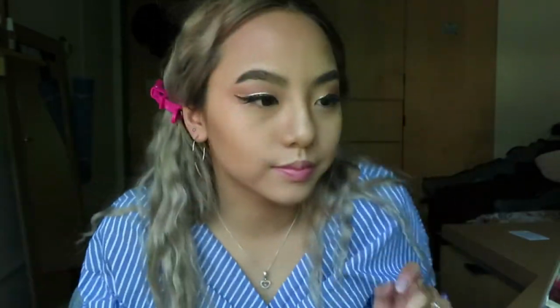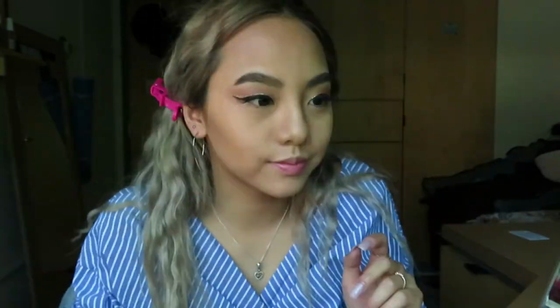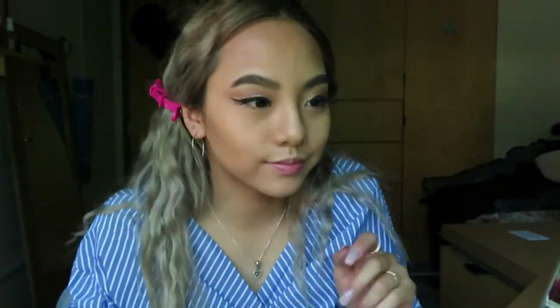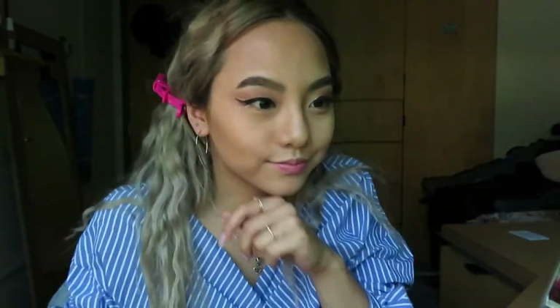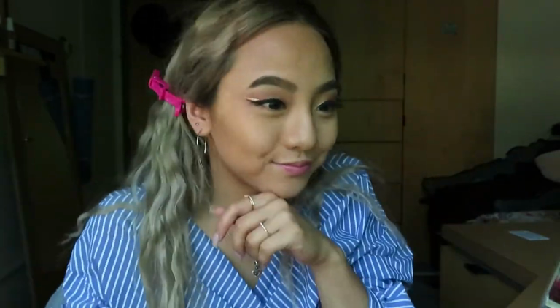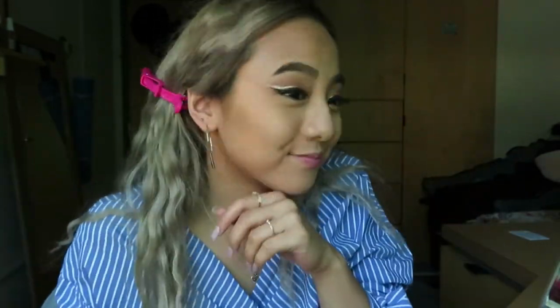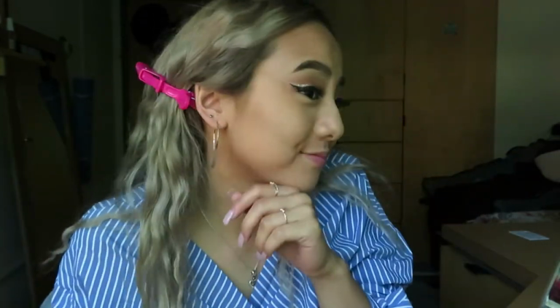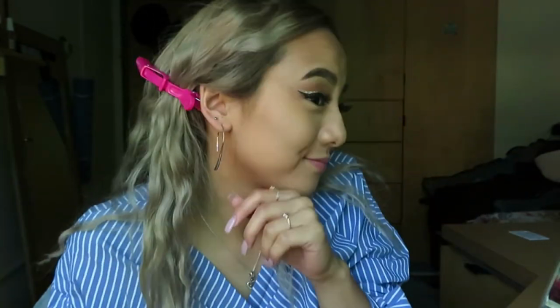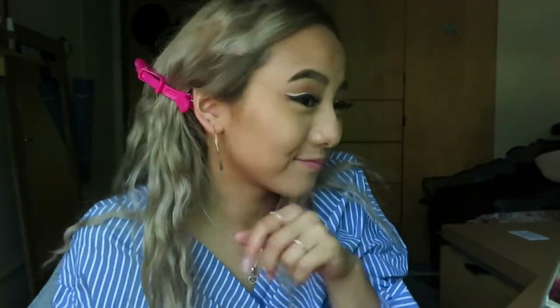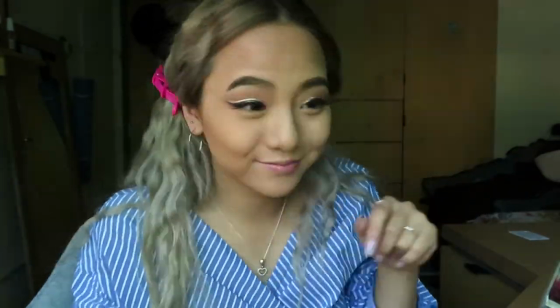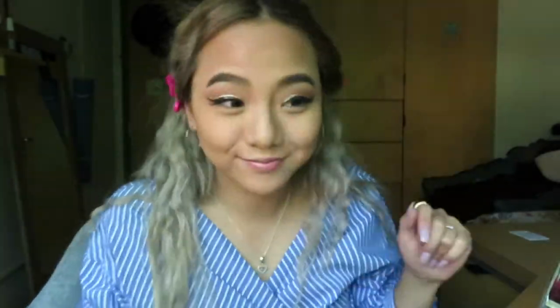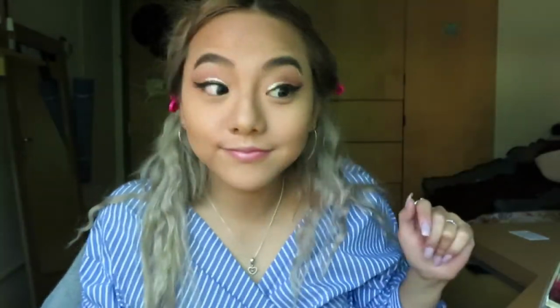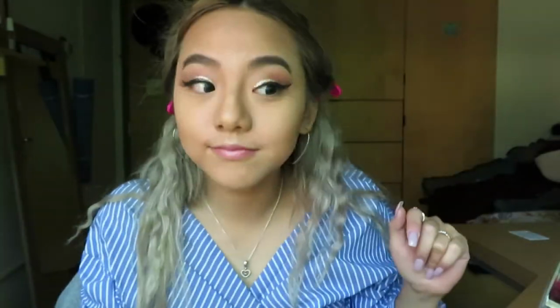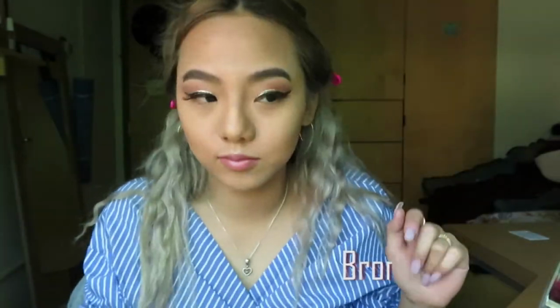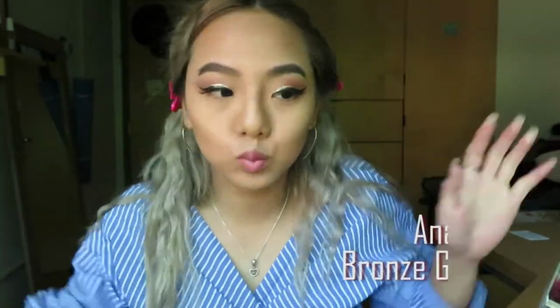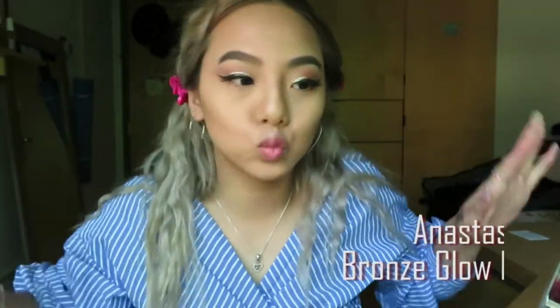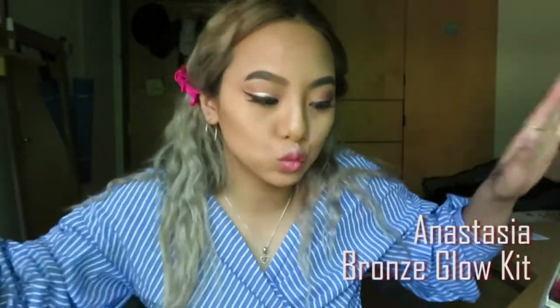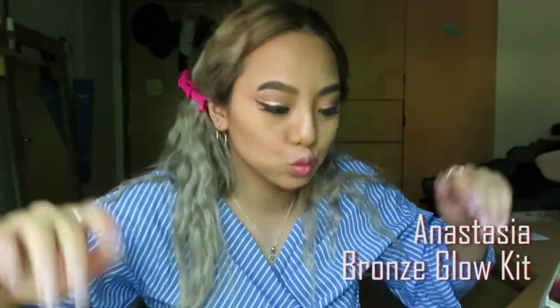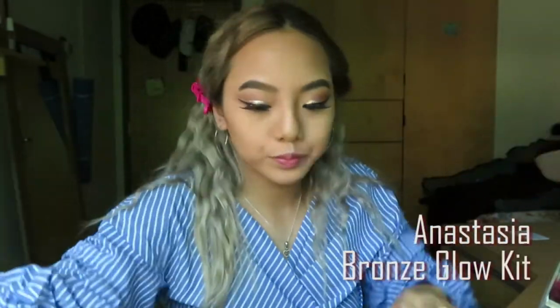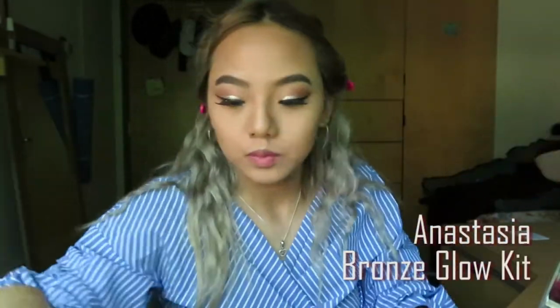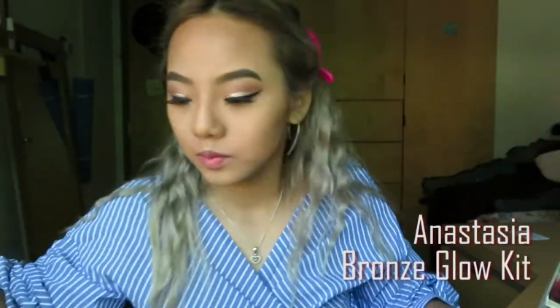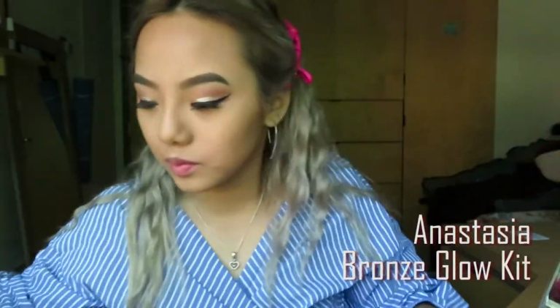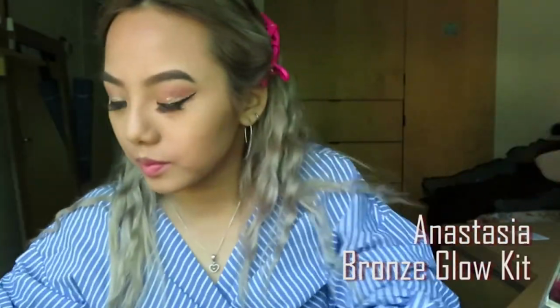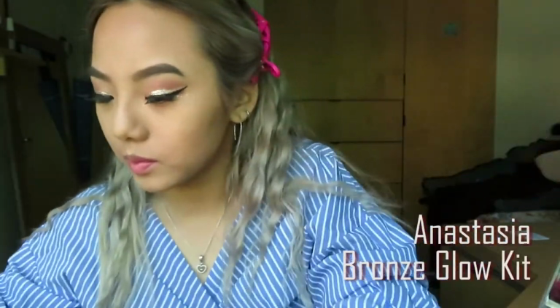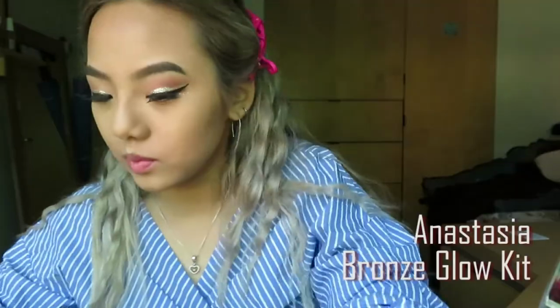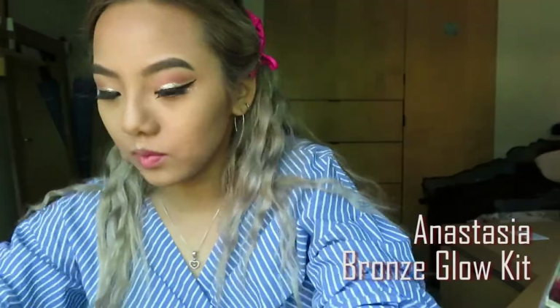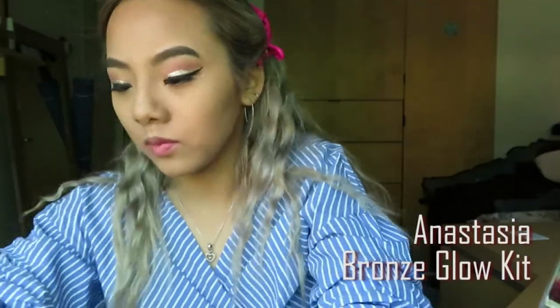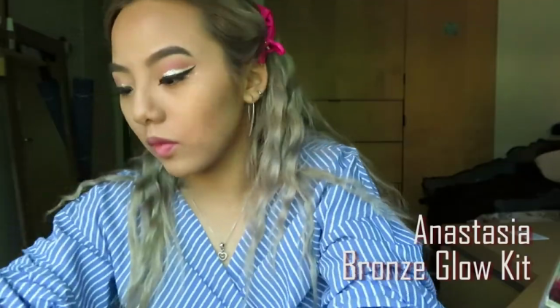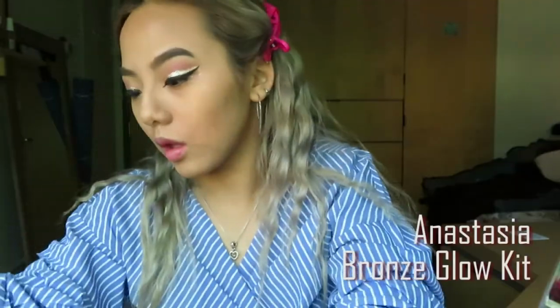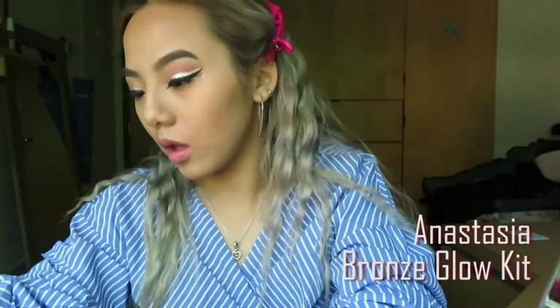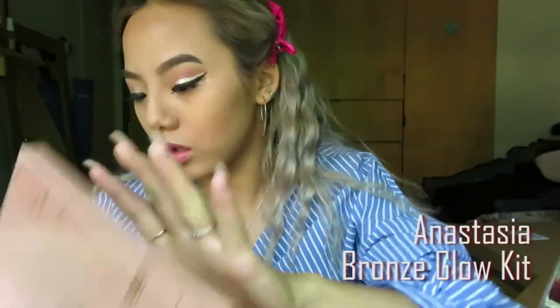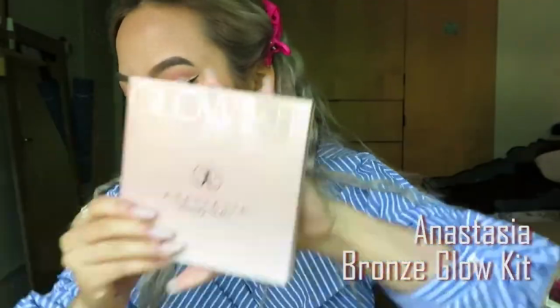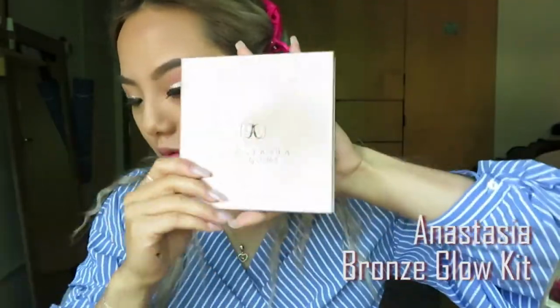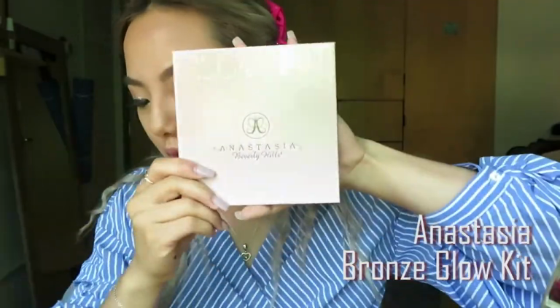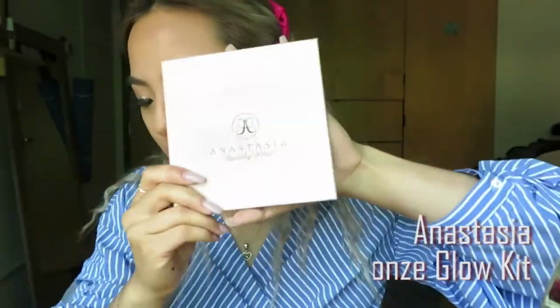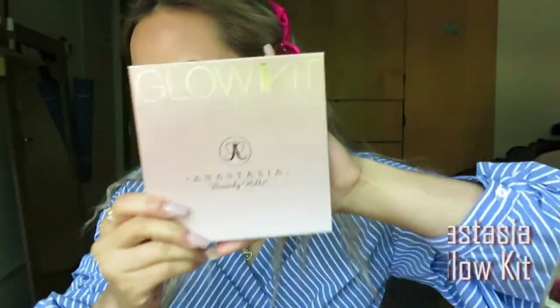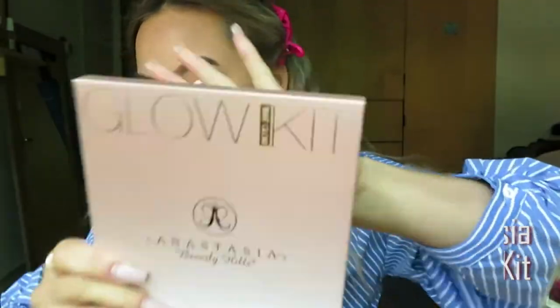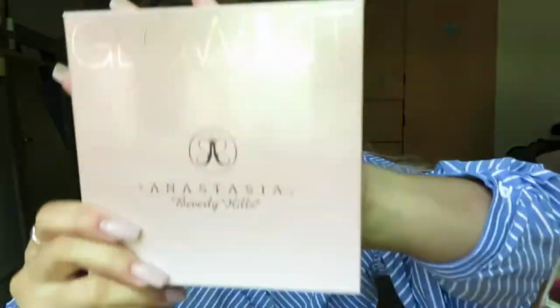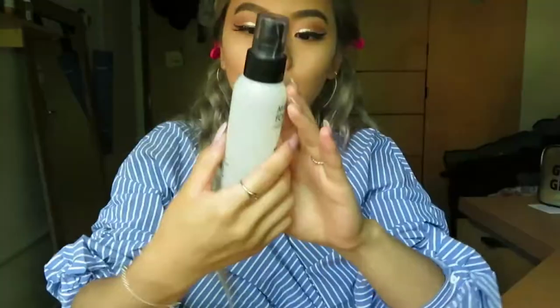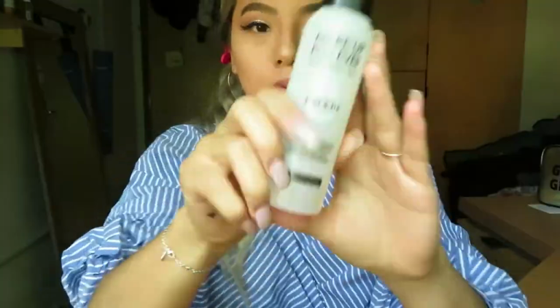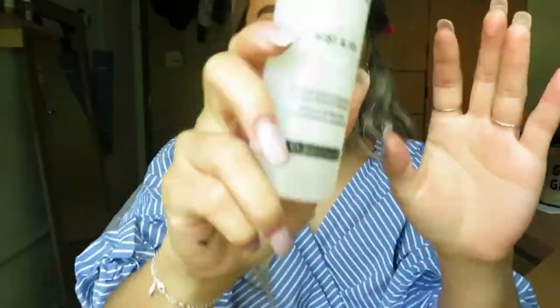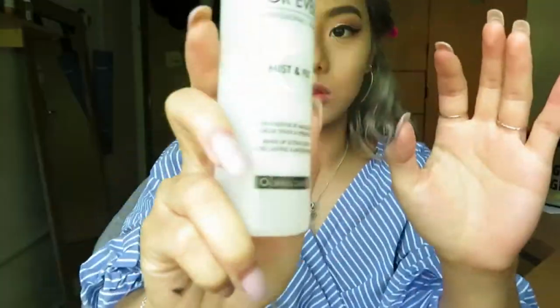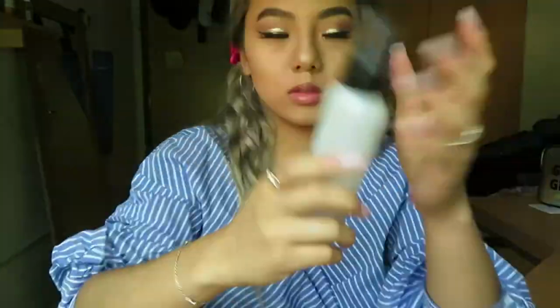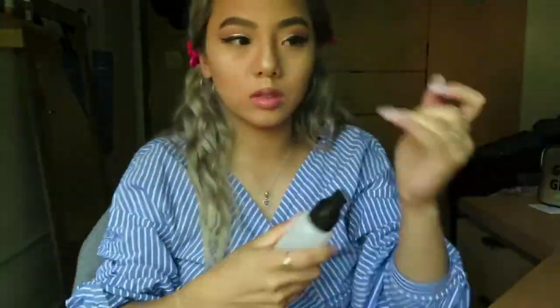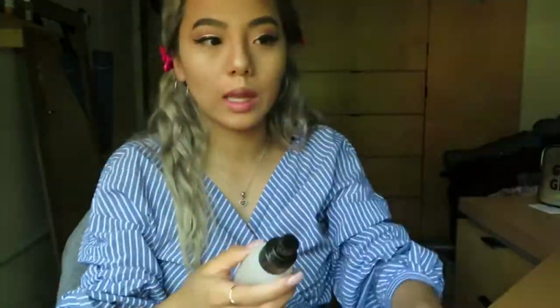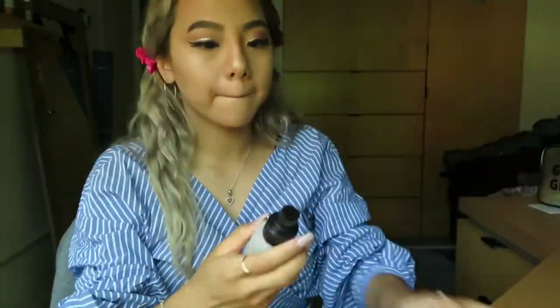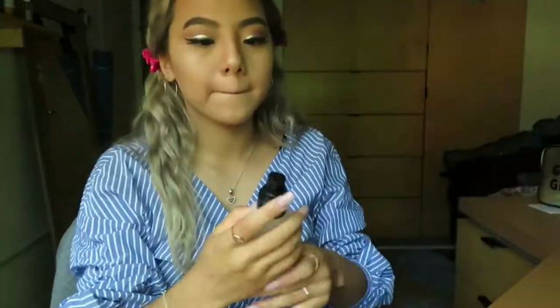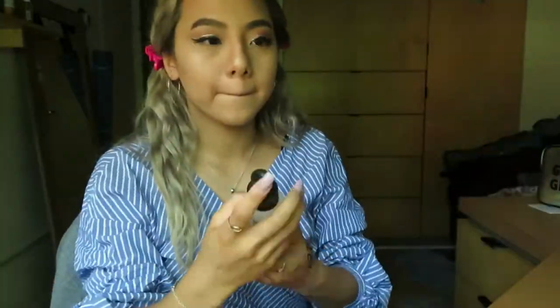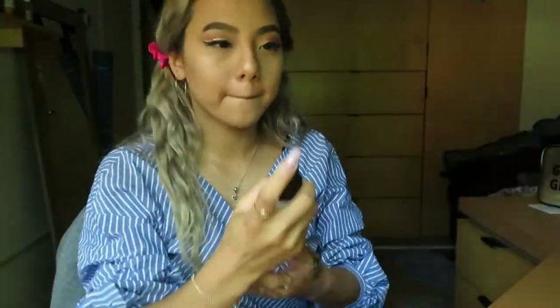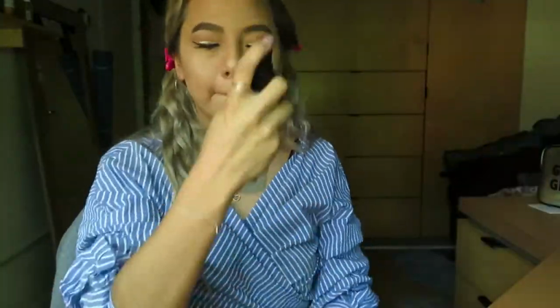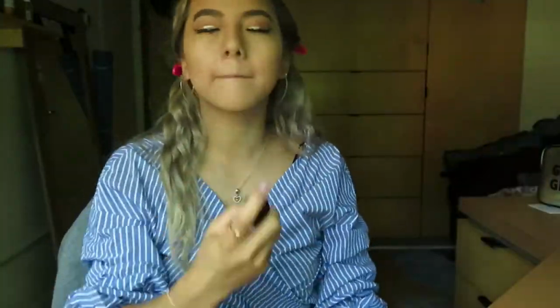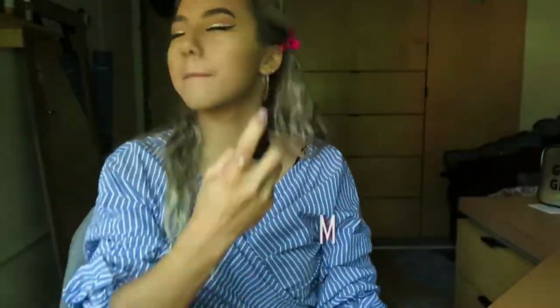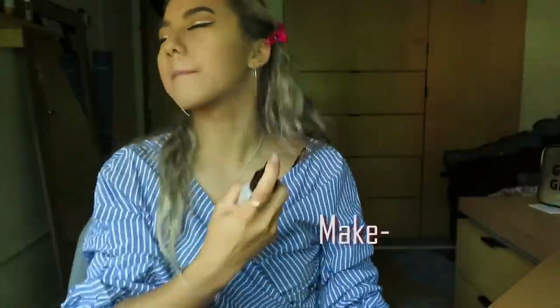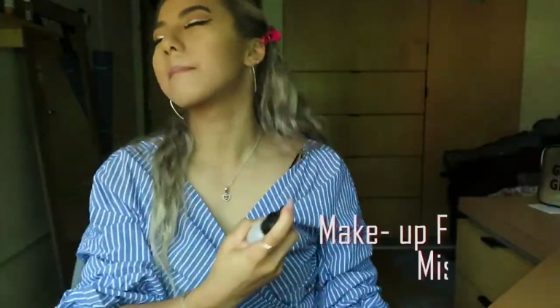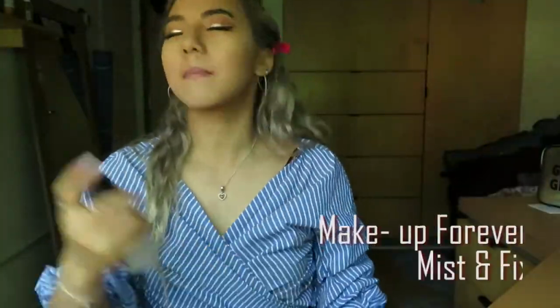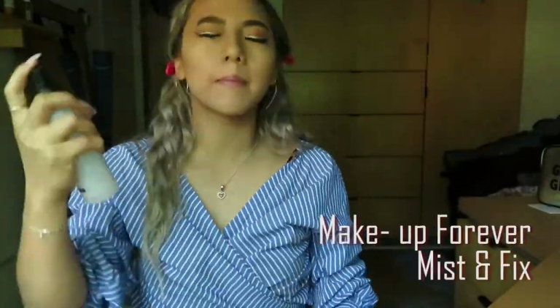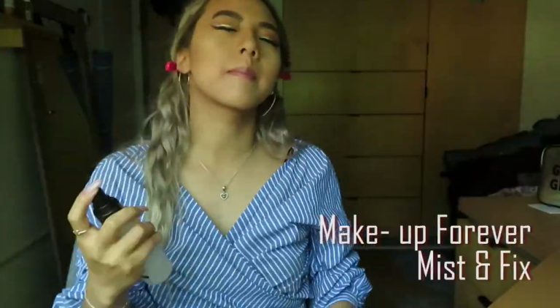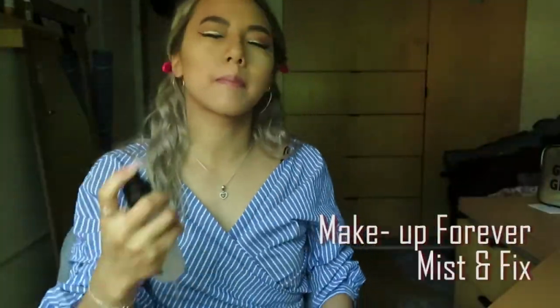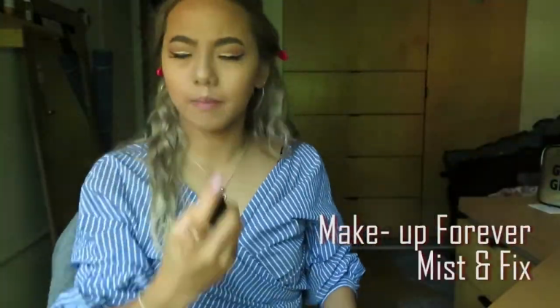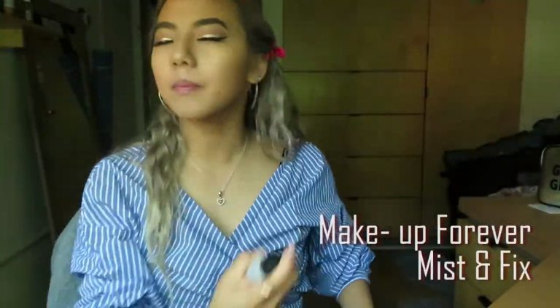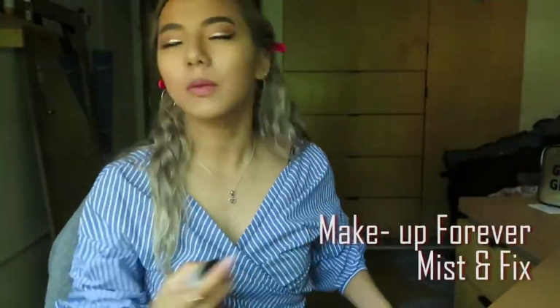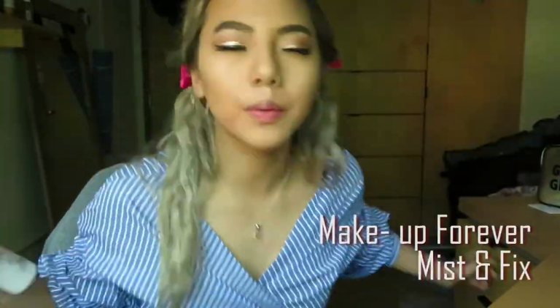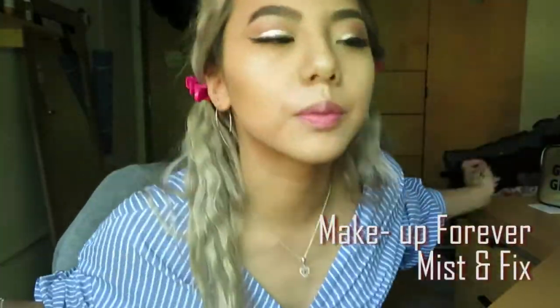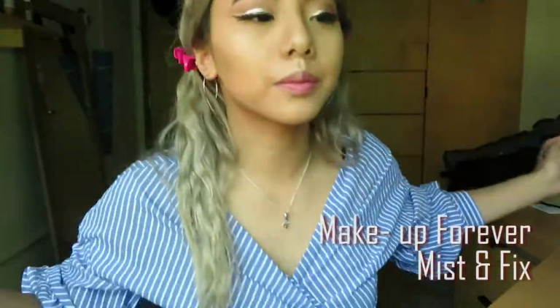Last but not least, let's do this — Anastasia highlights and bronze. Then set it with Makeup Forever Mist and Fix.